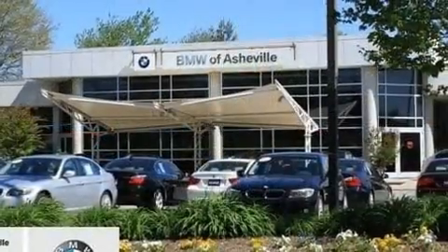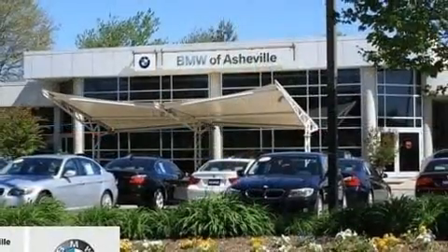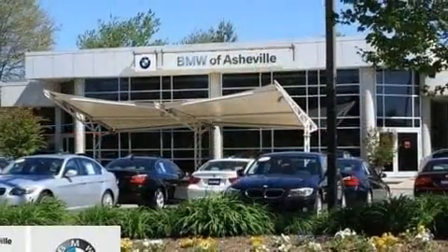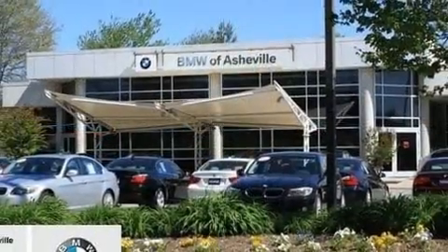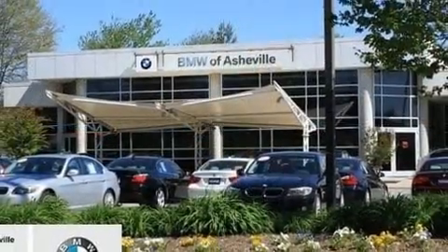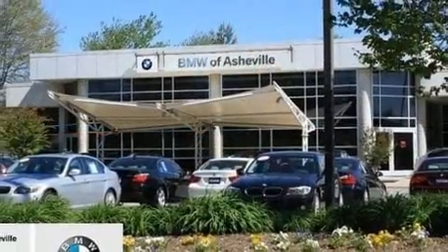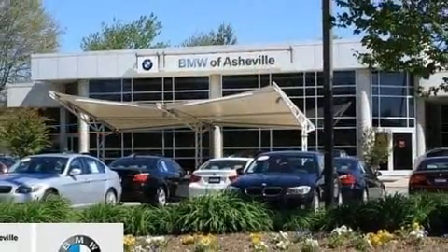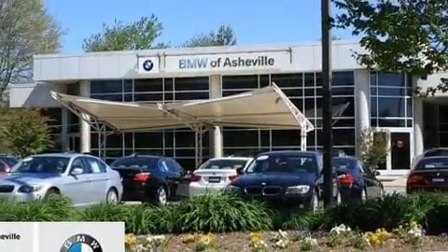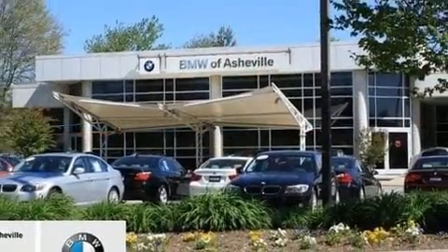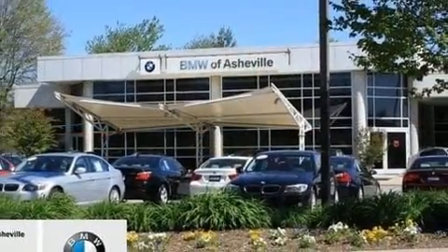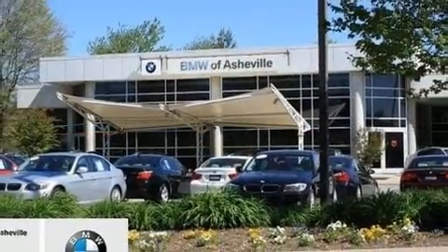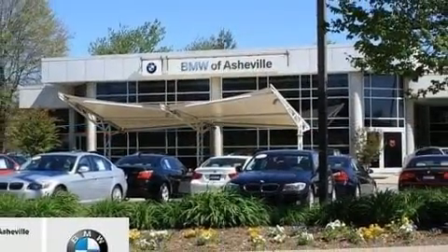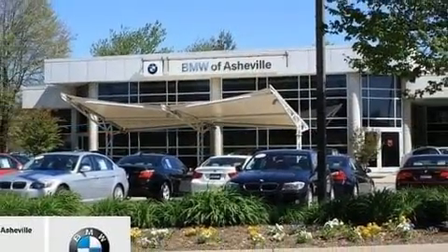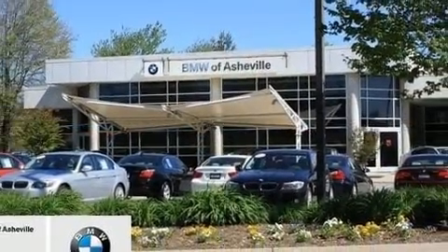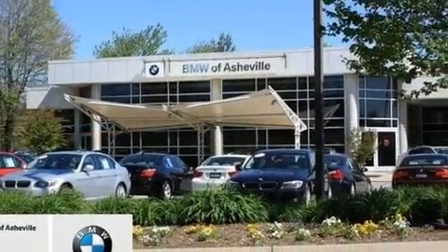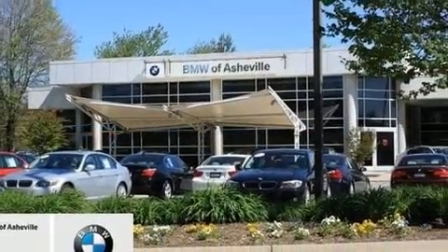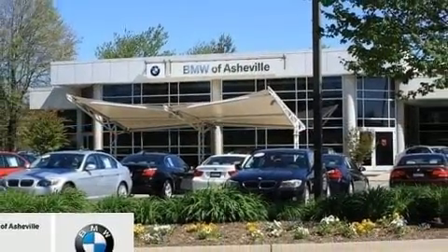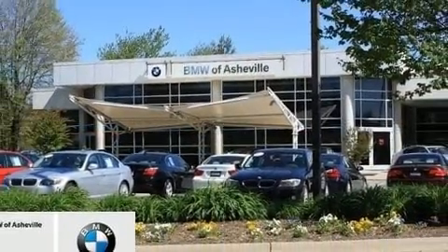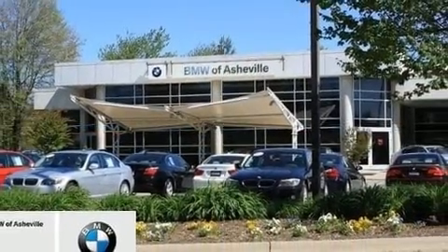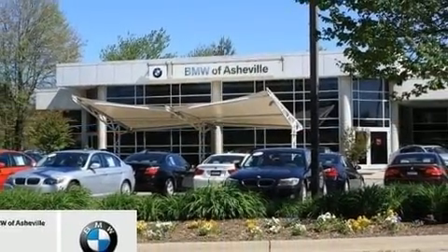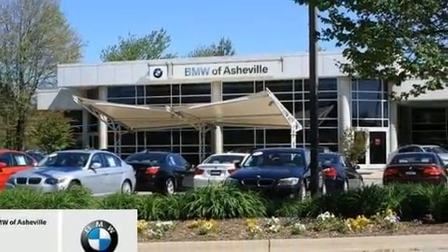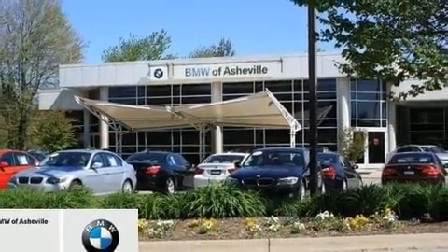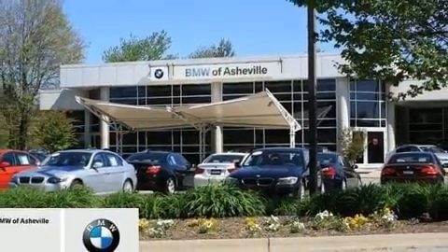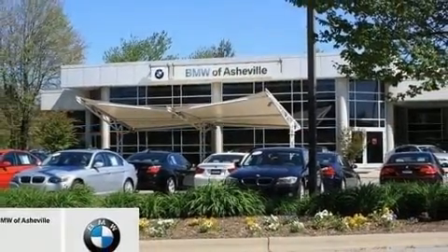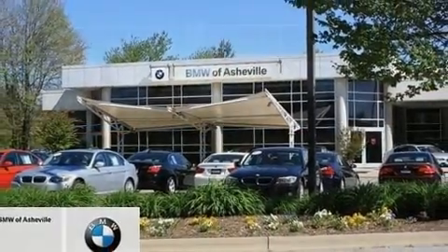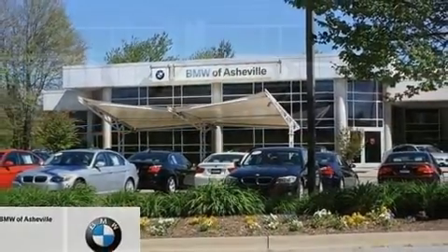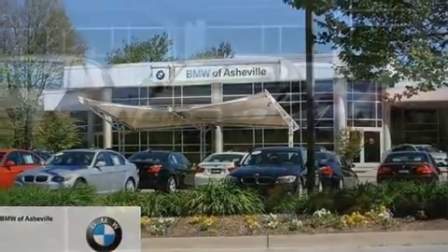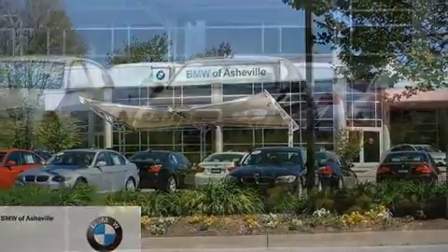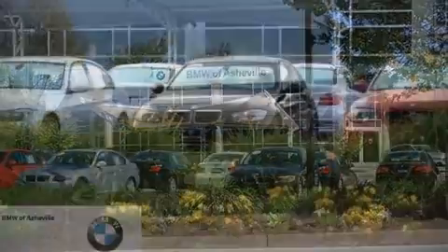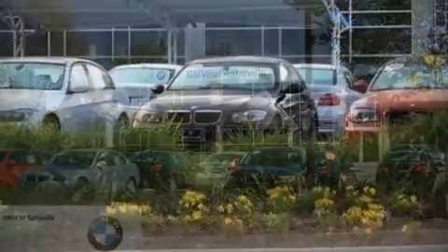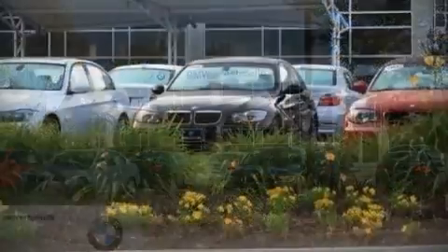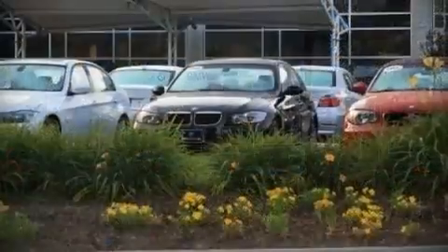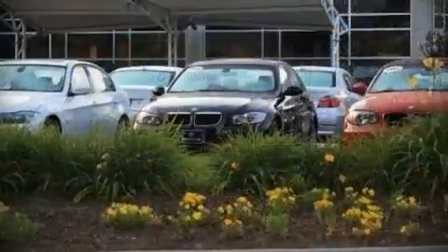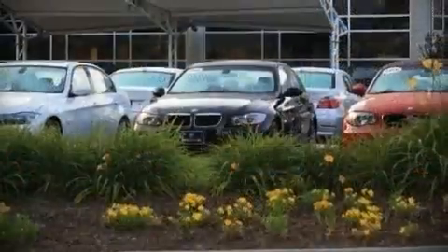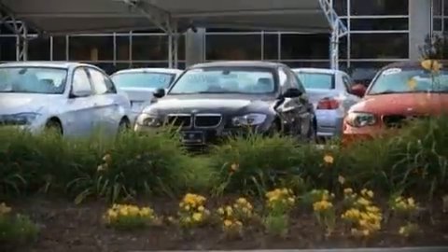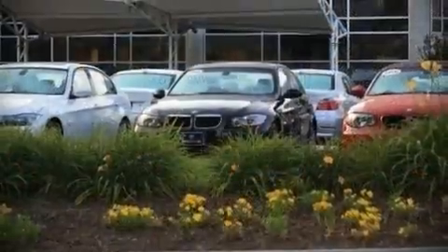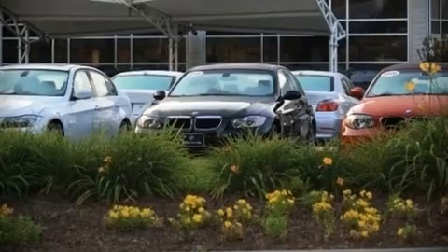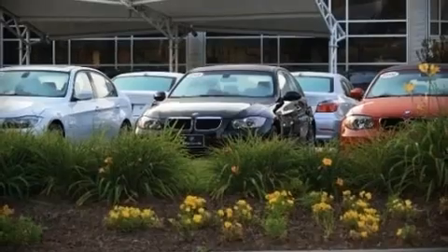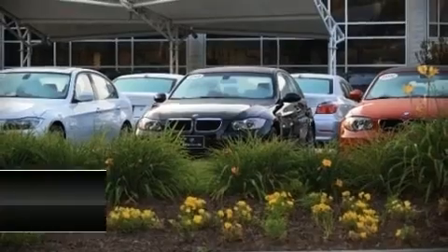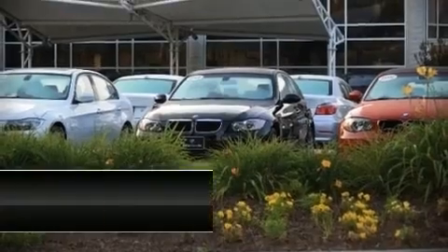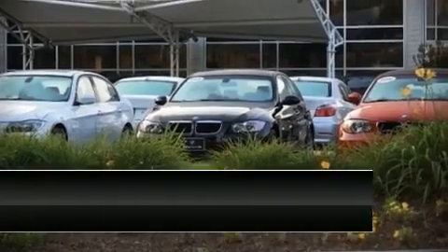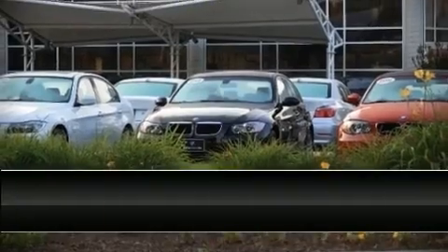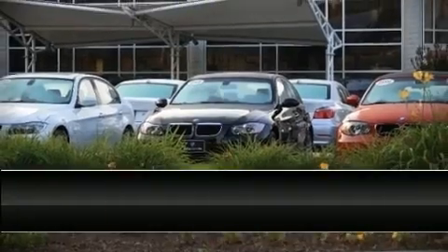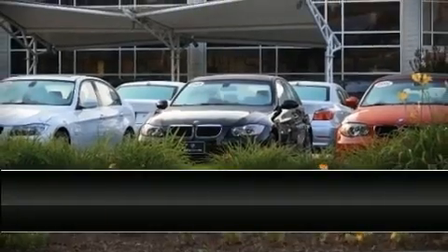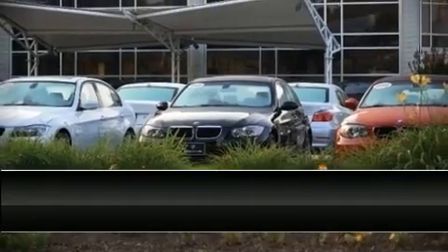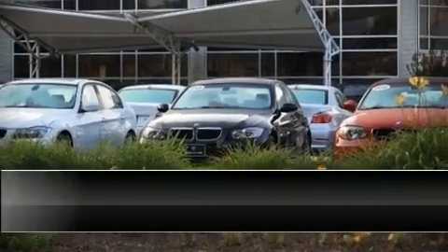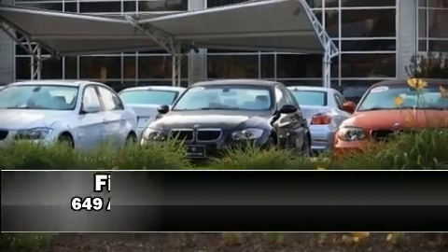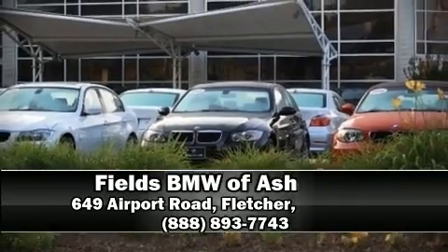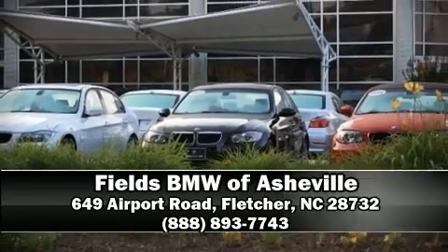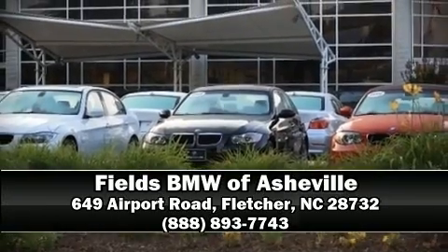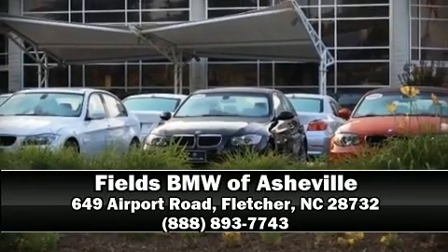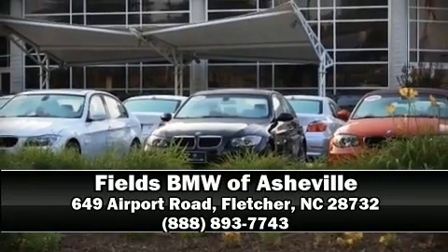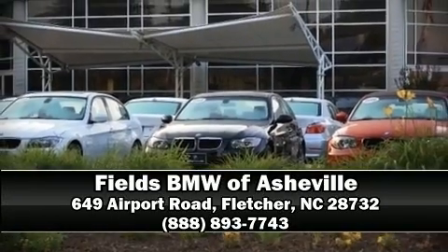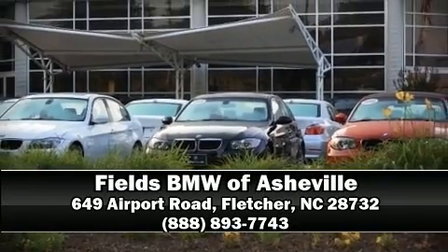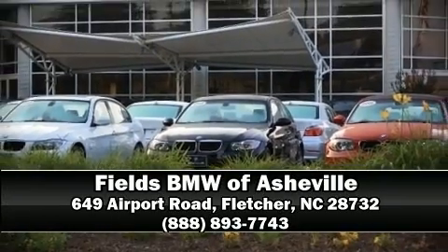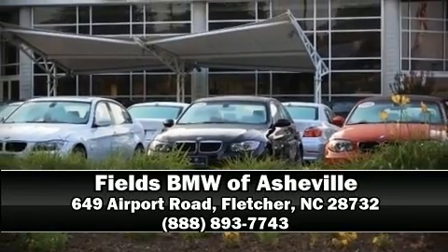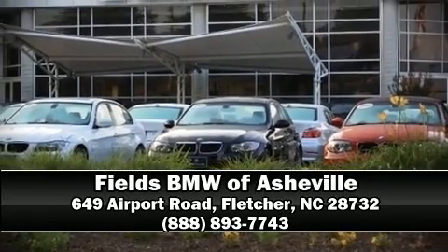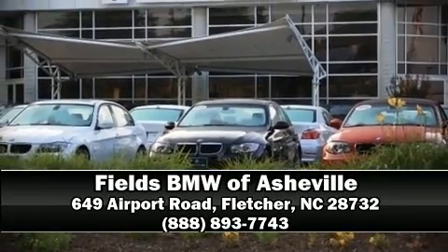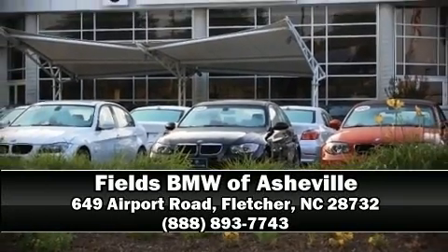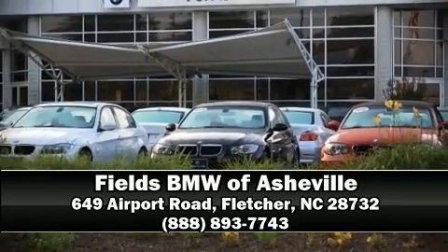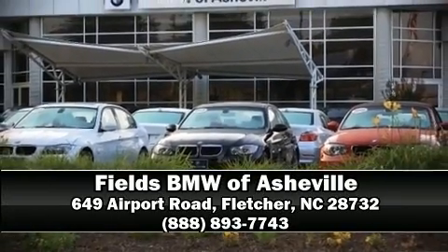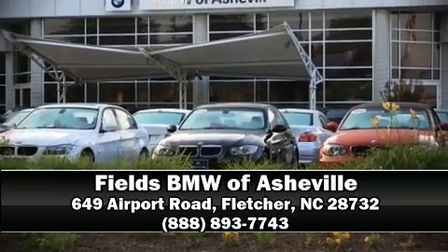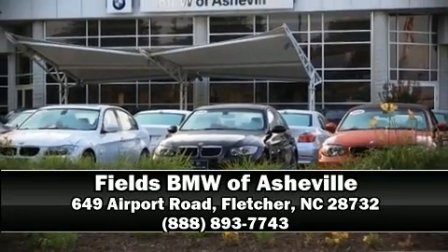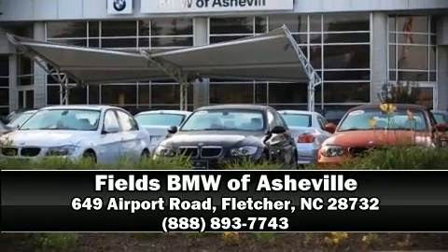It also arrives with the Carfax history report, providing you peace of mind with detailed information. Please don't hesitate to give us a call.